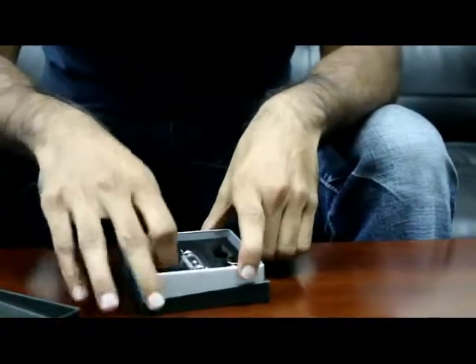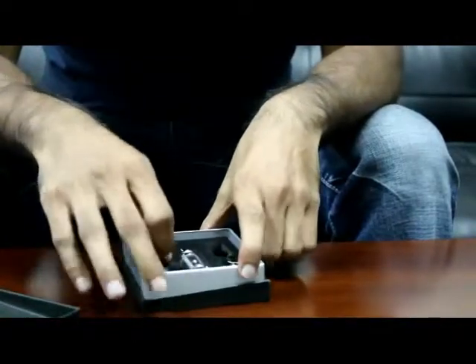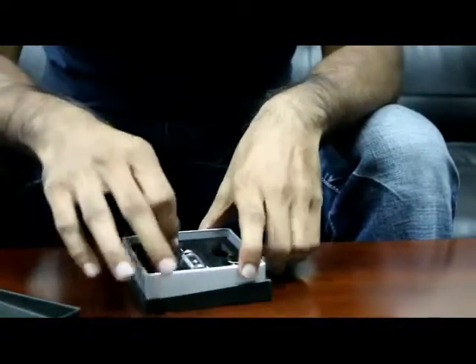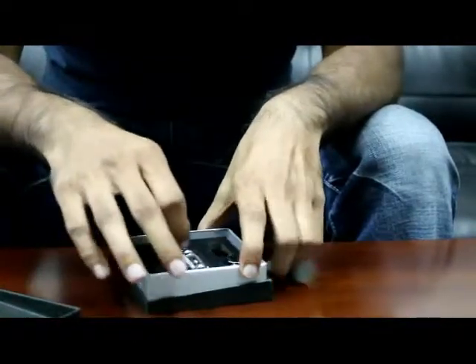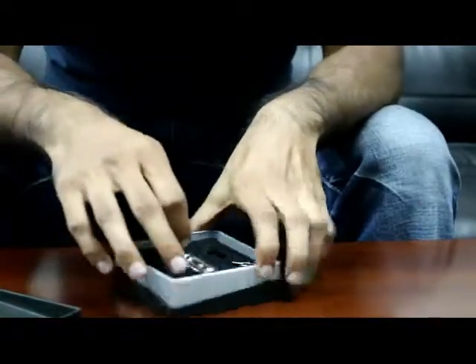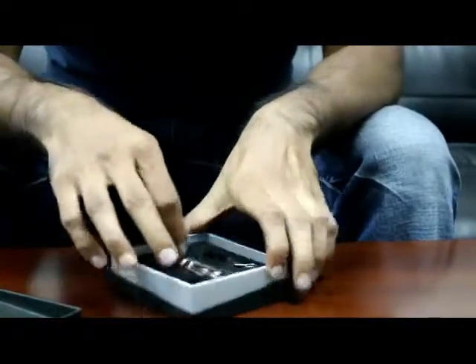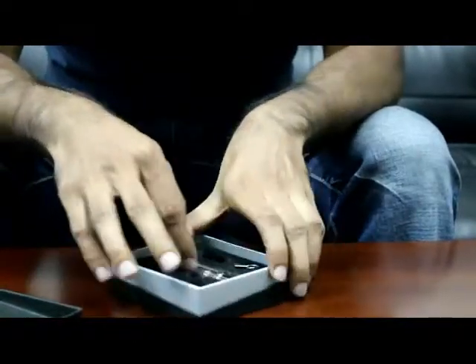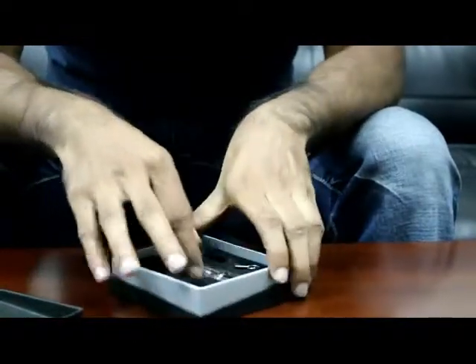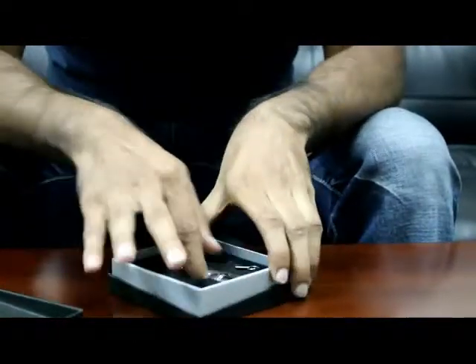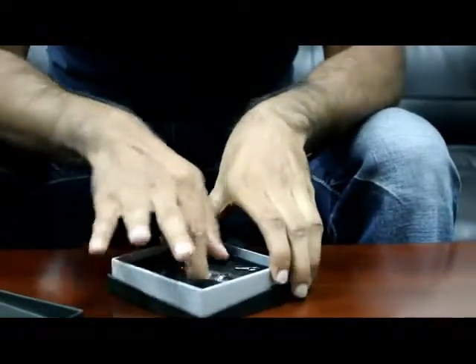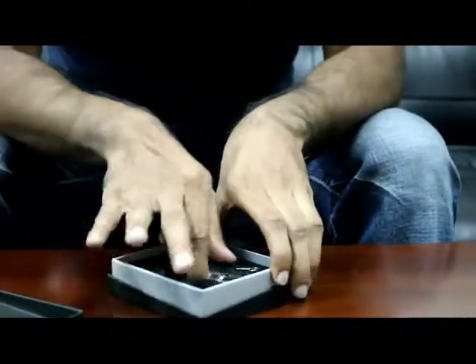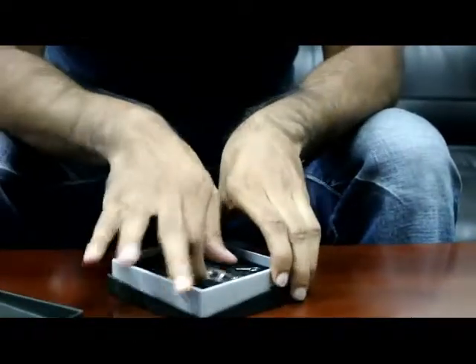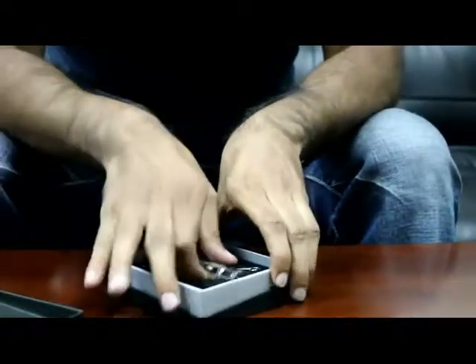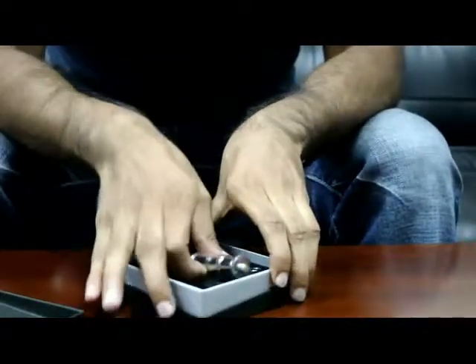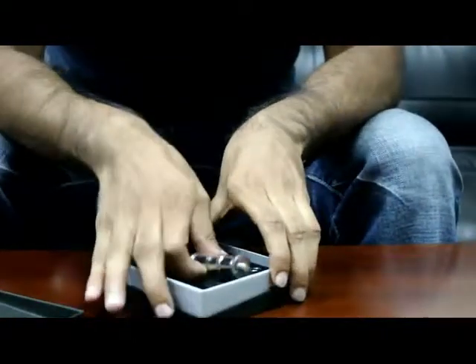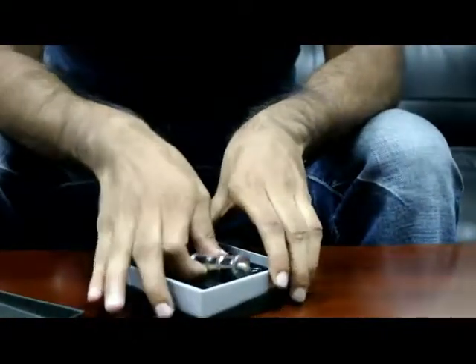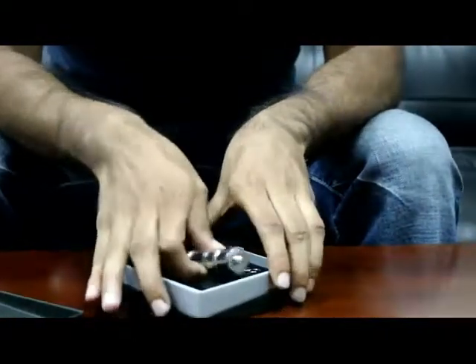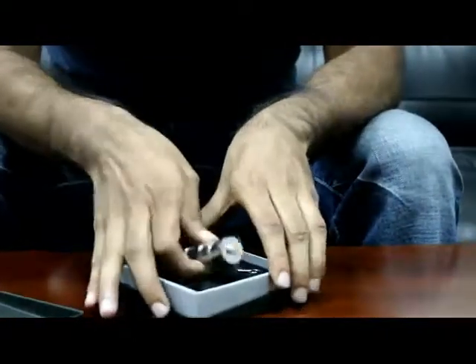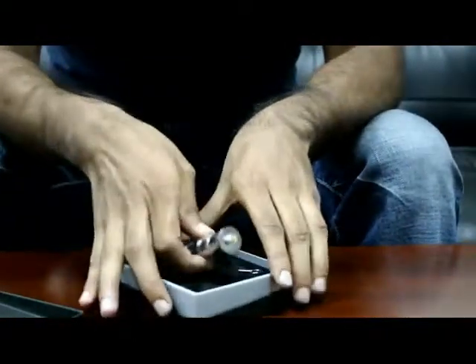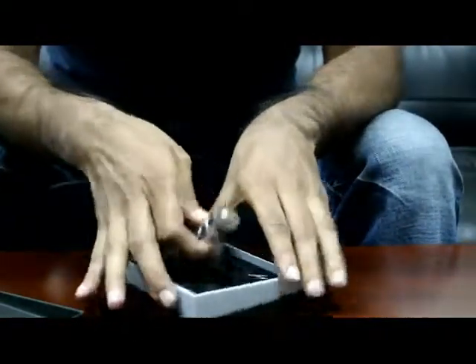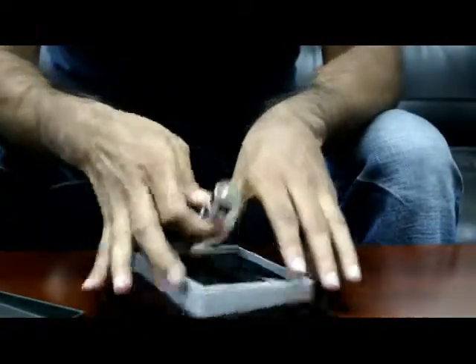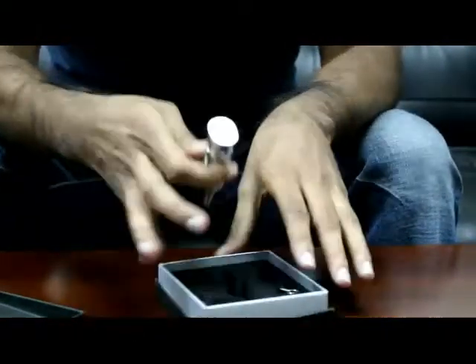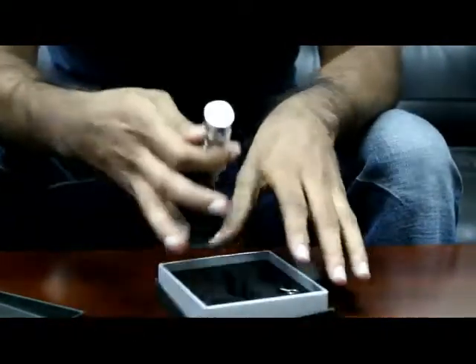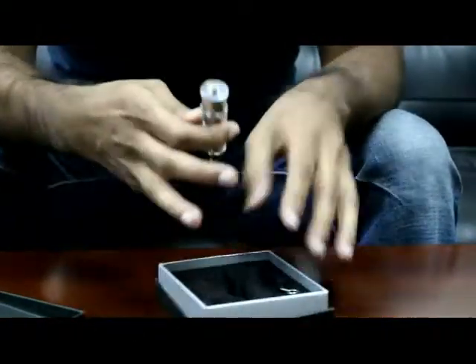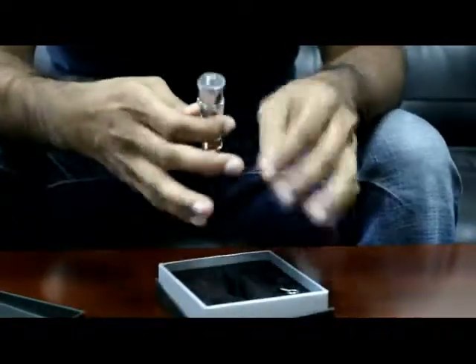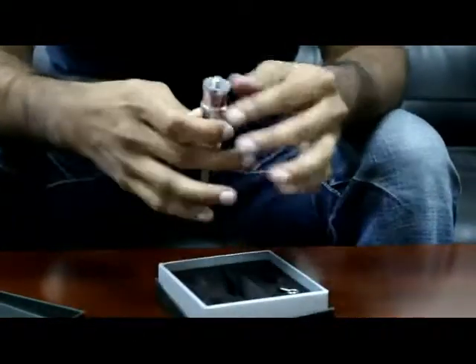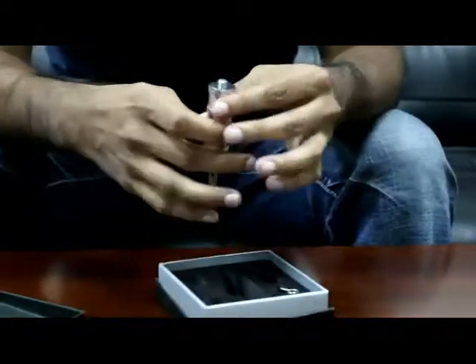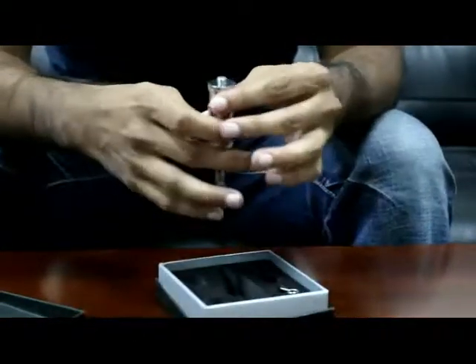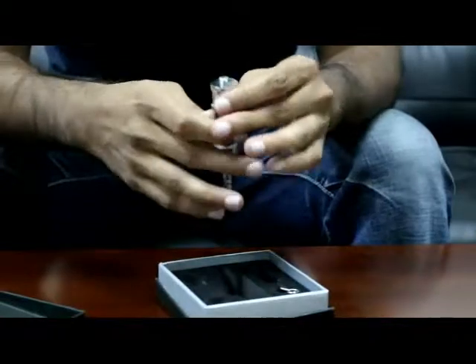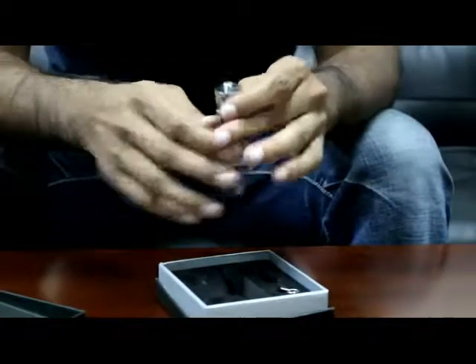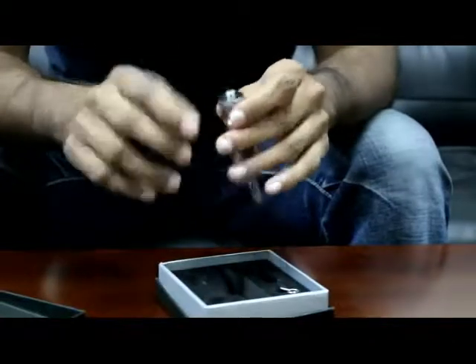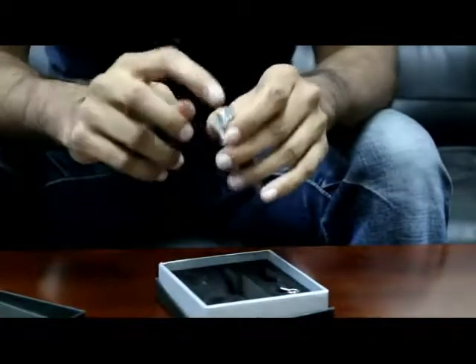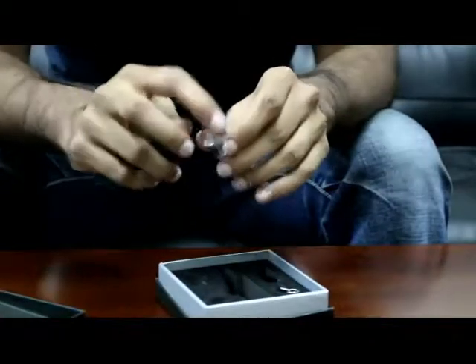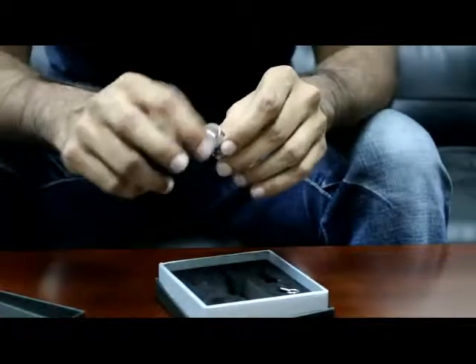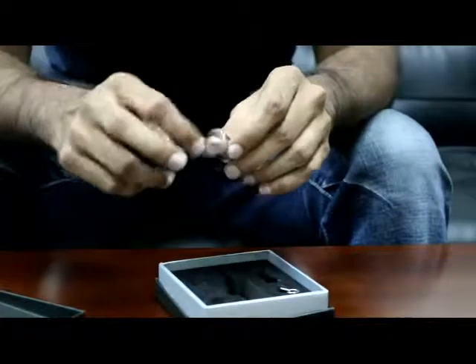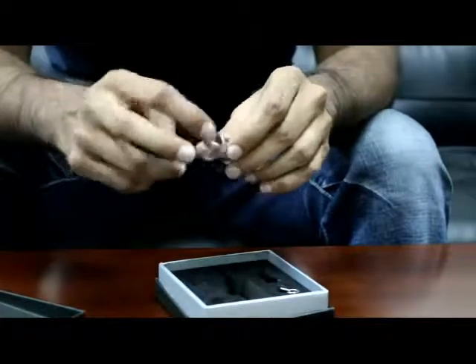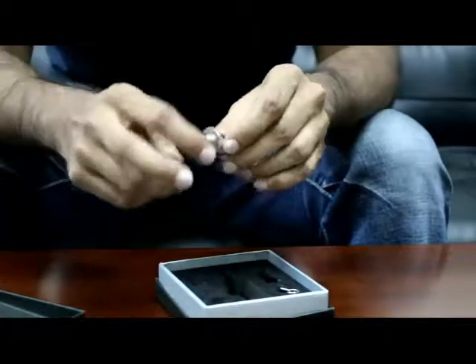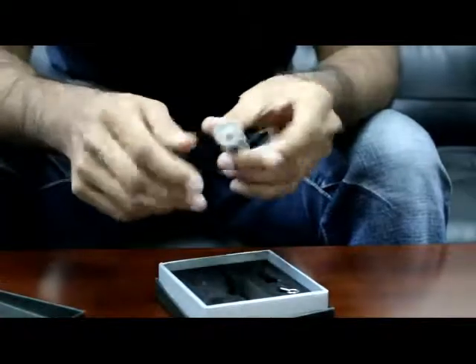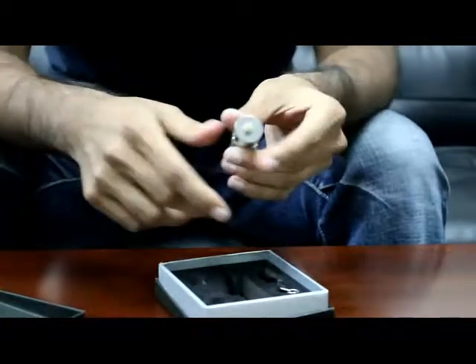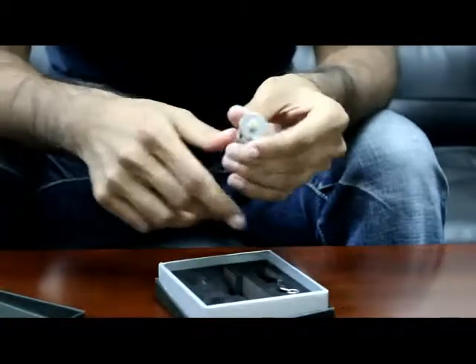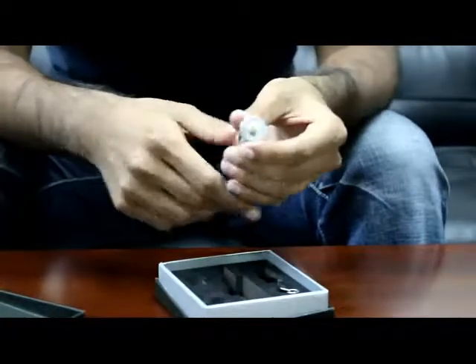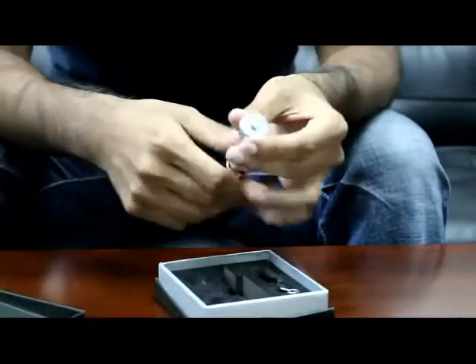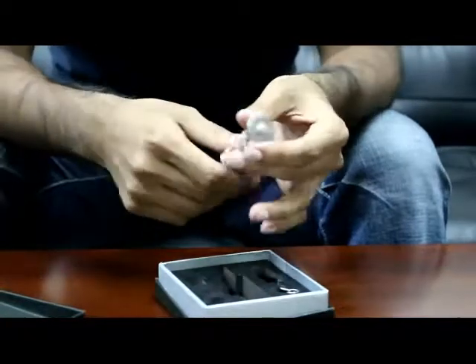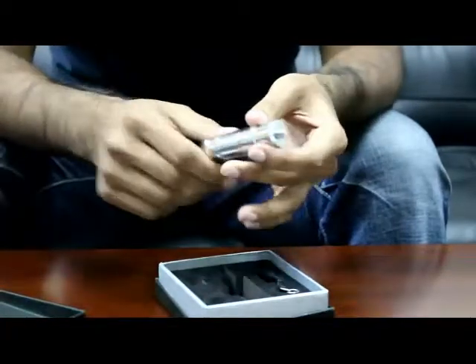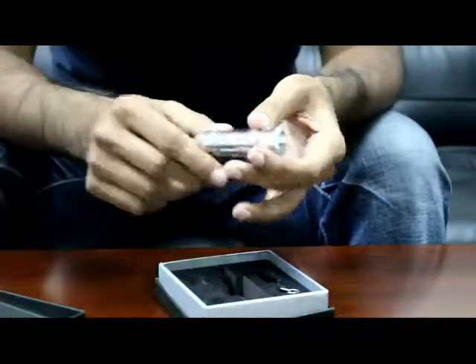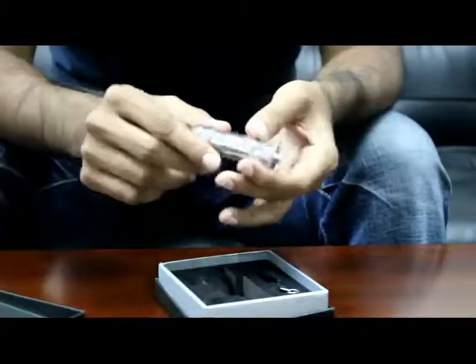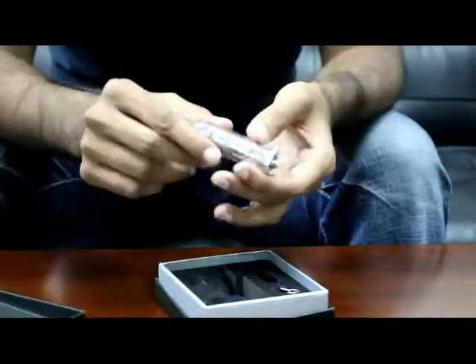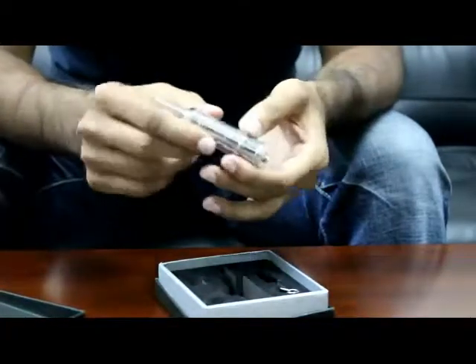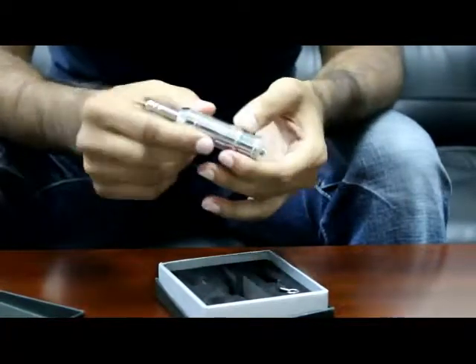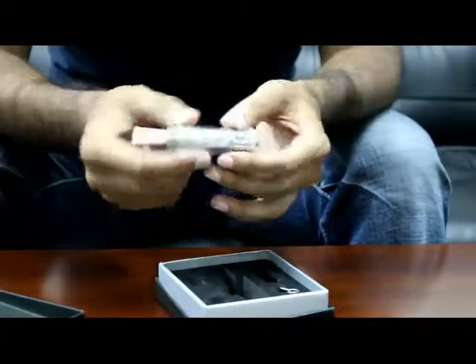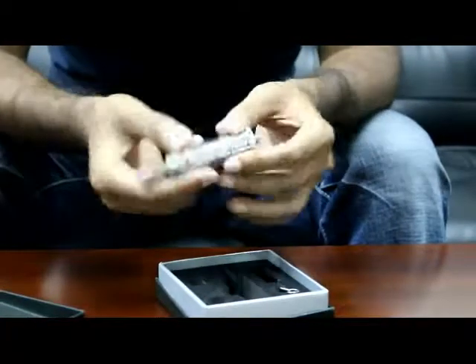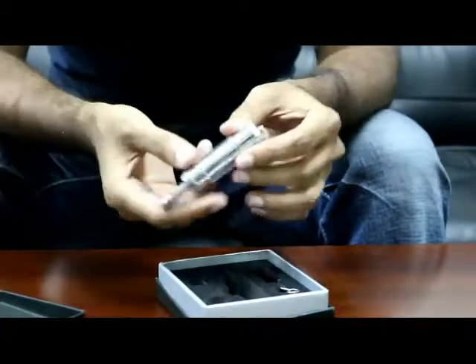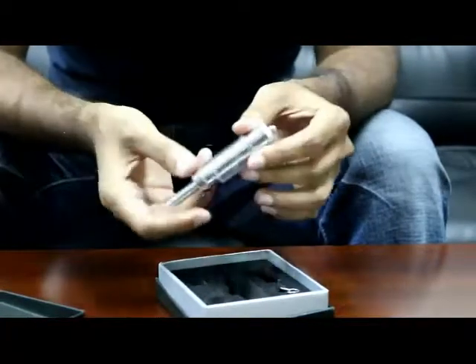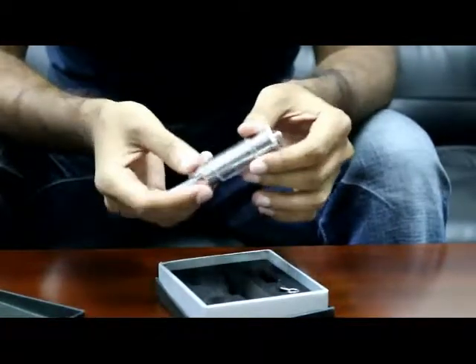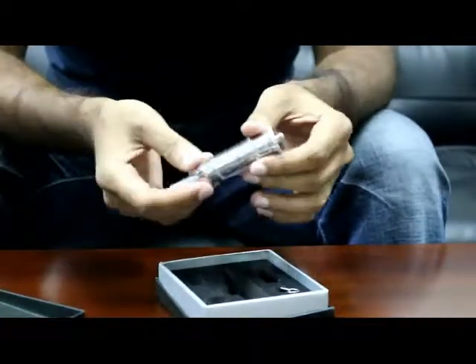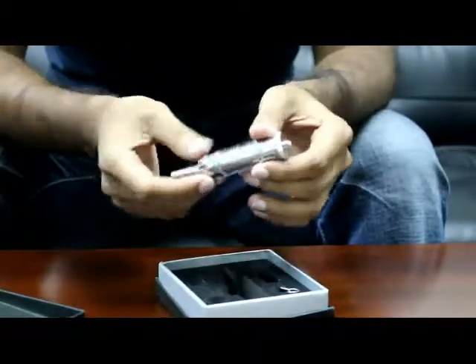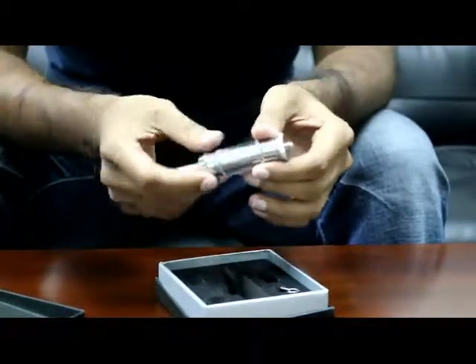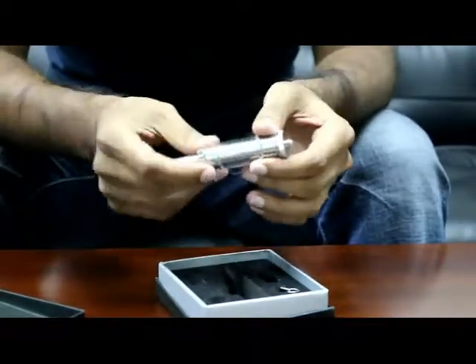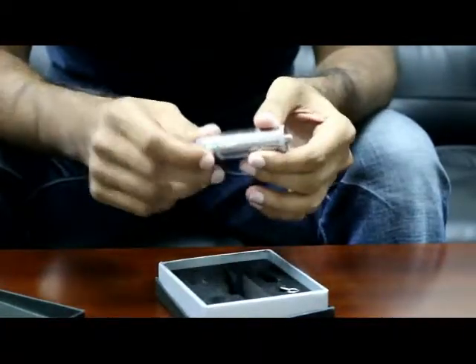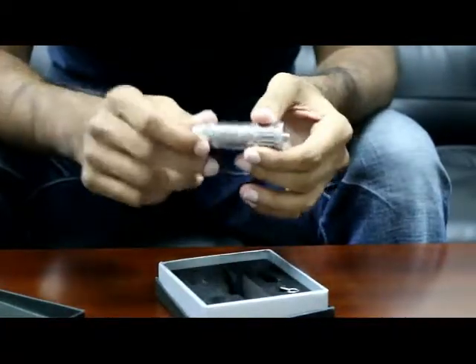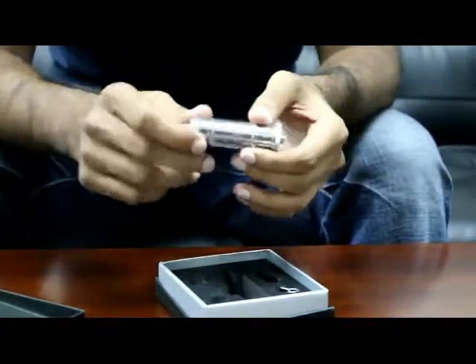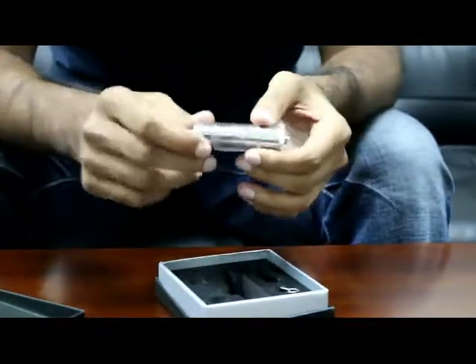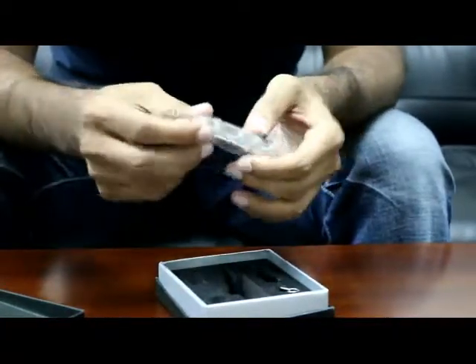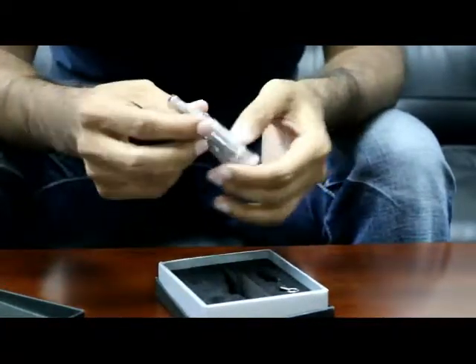We do have the 510 thread — it's very easy to pull this out. The 510 thread fits on the normal ego-sized batteries as well.